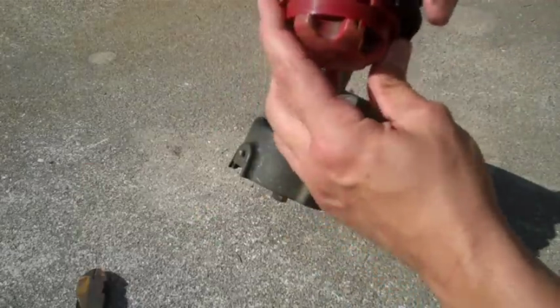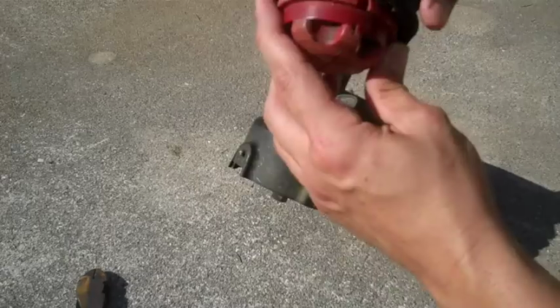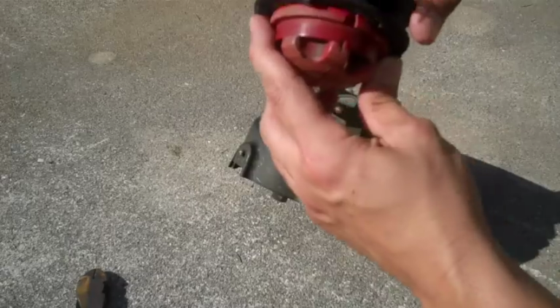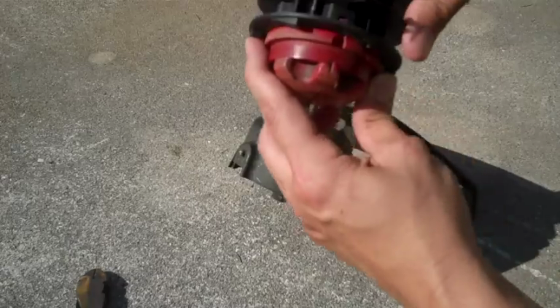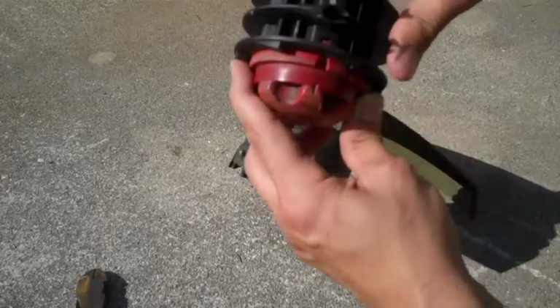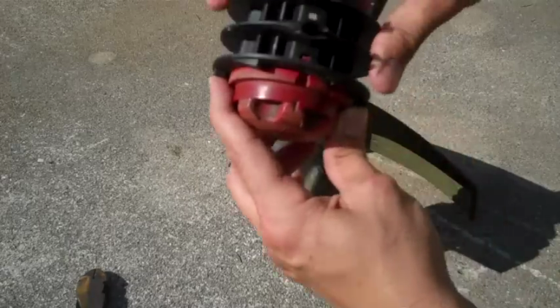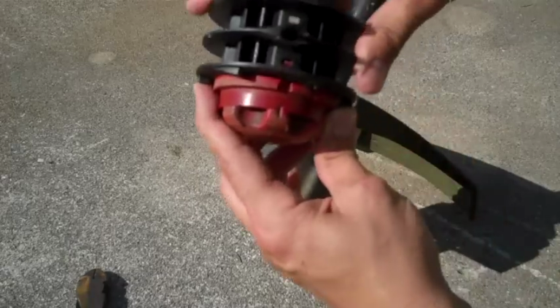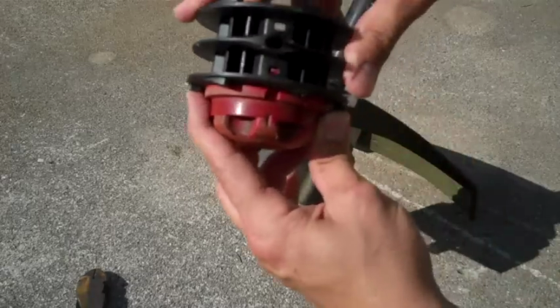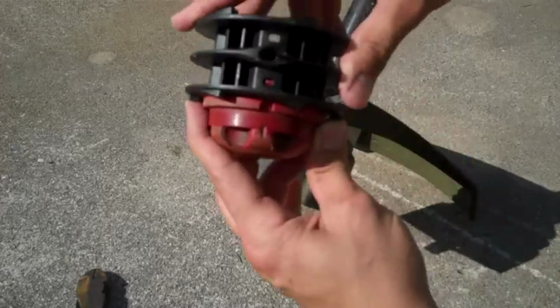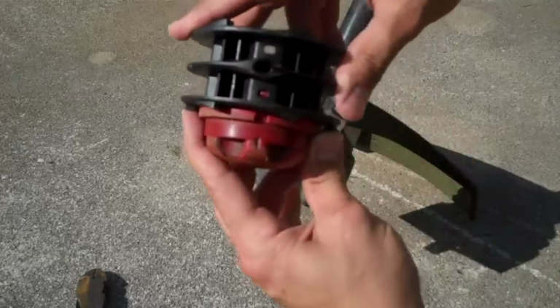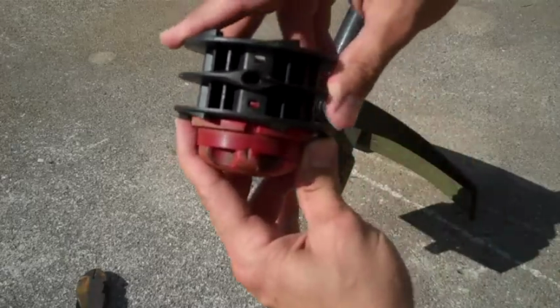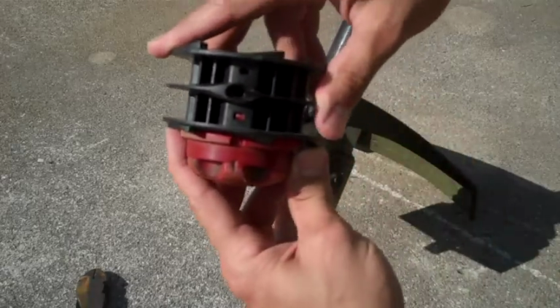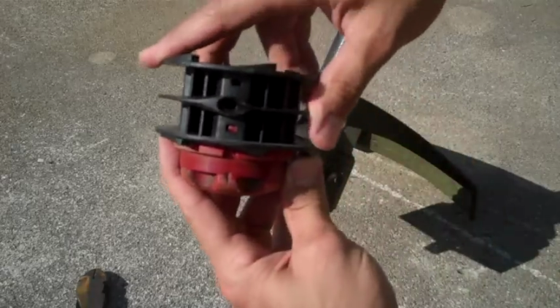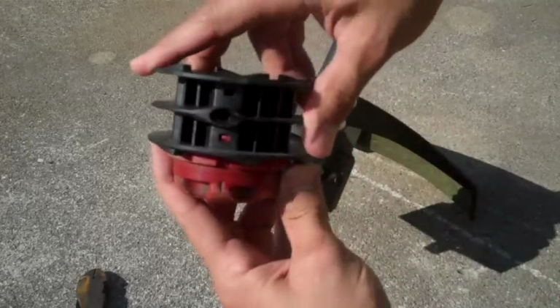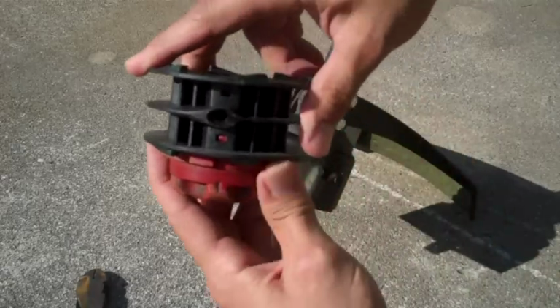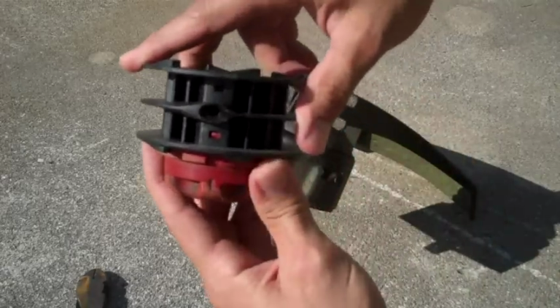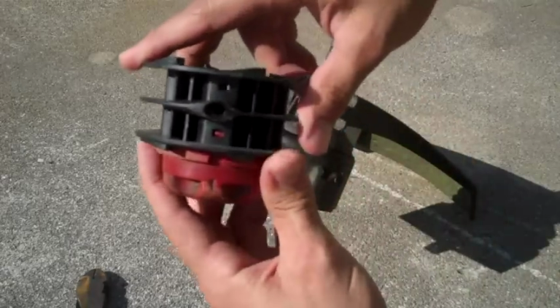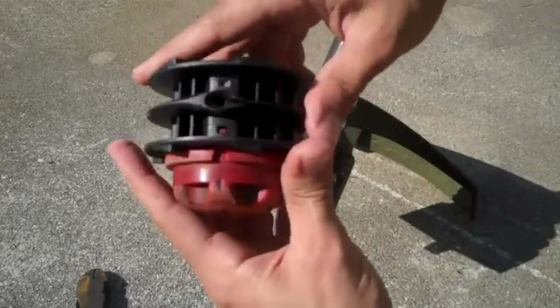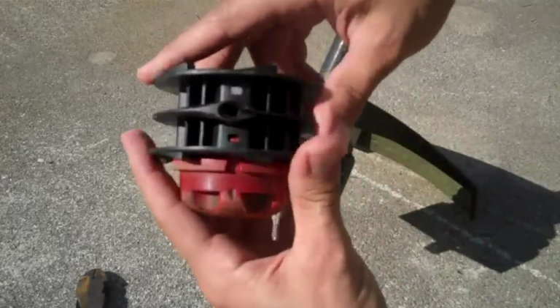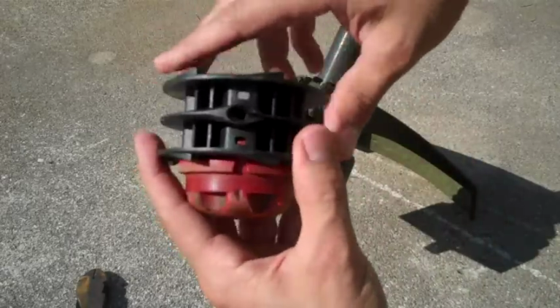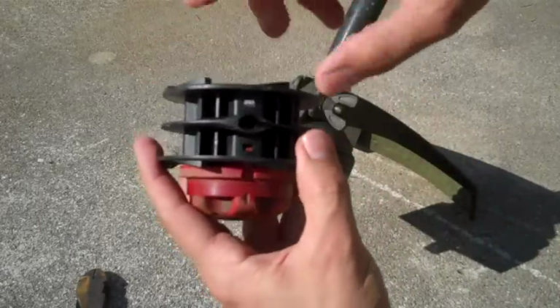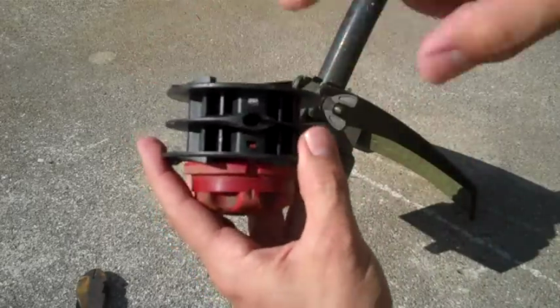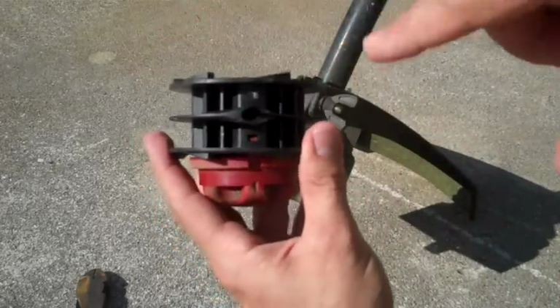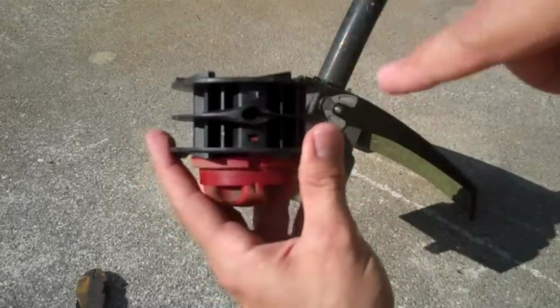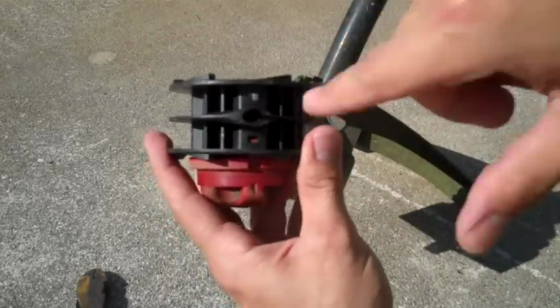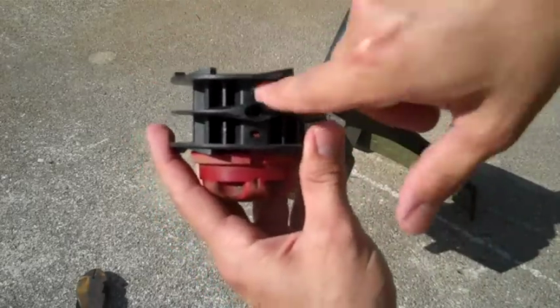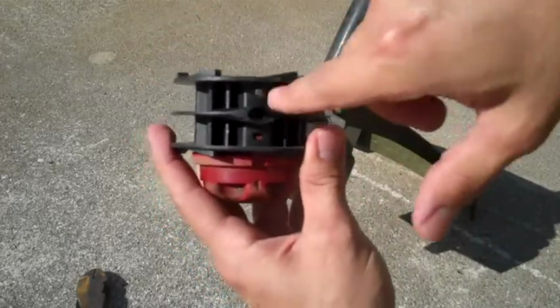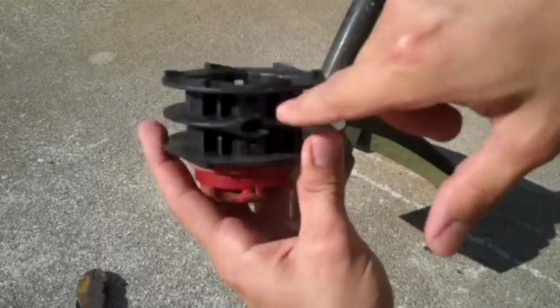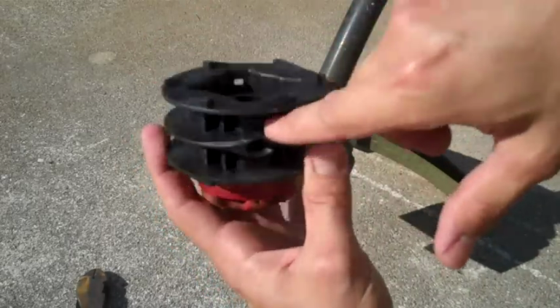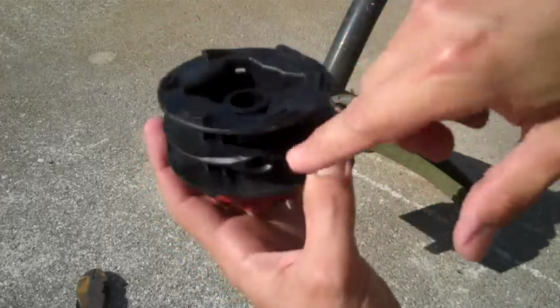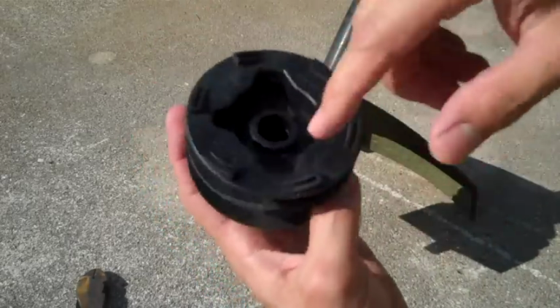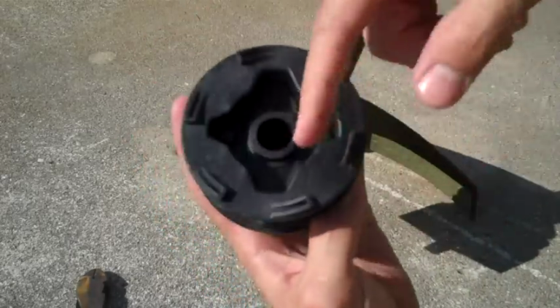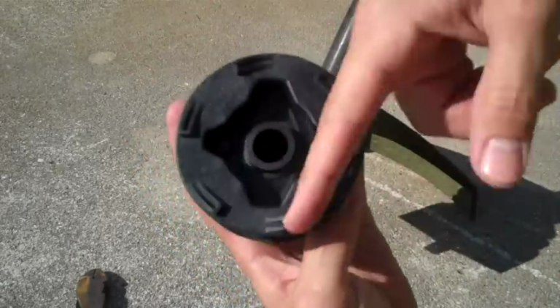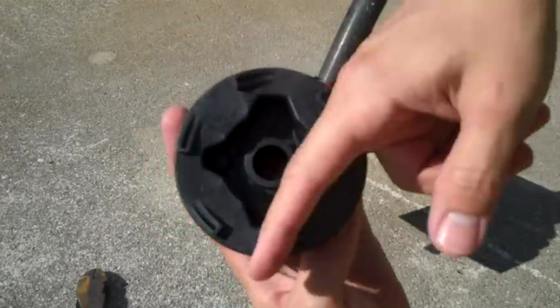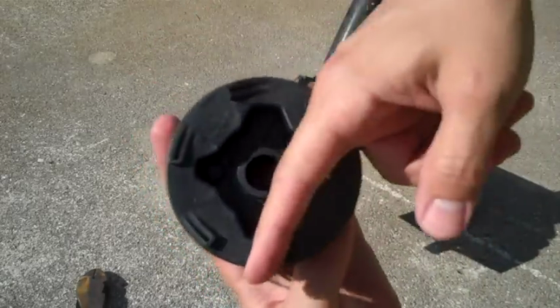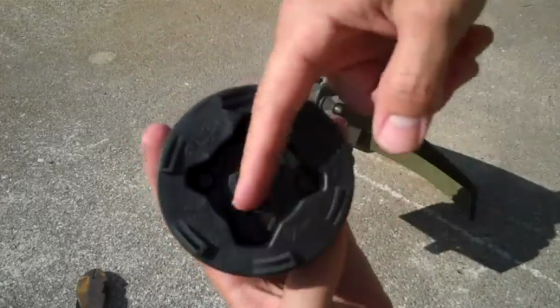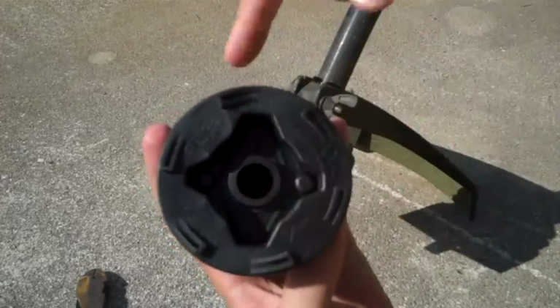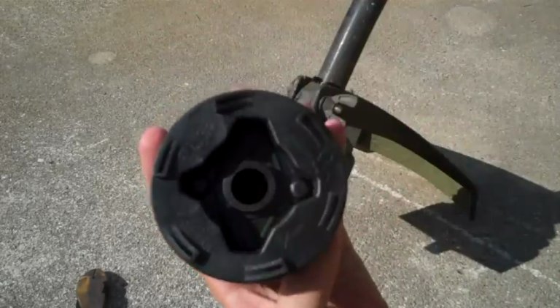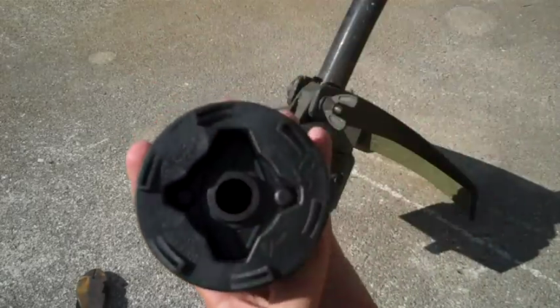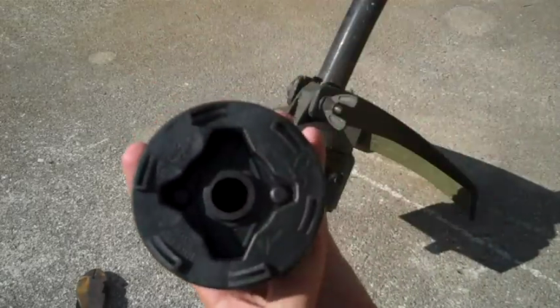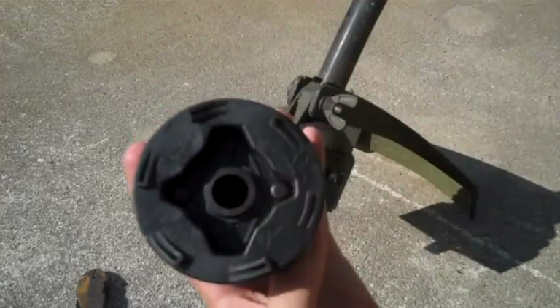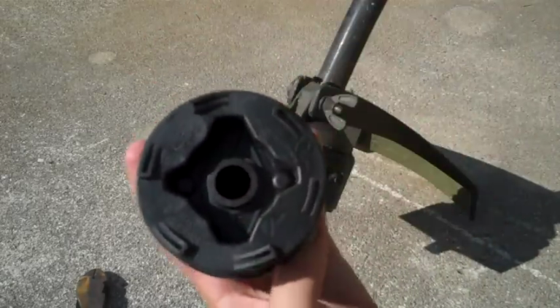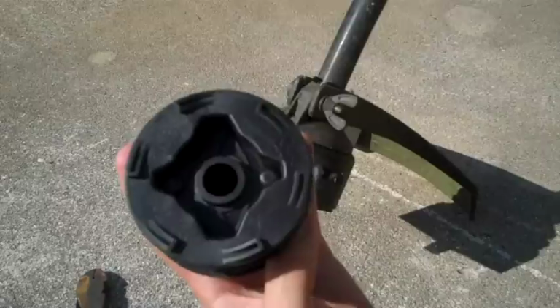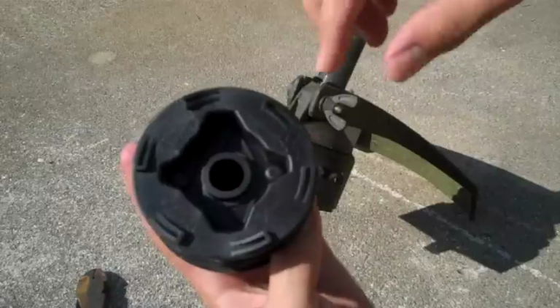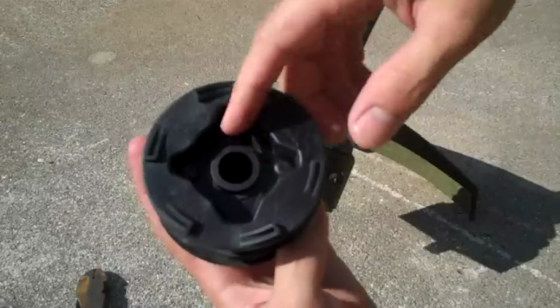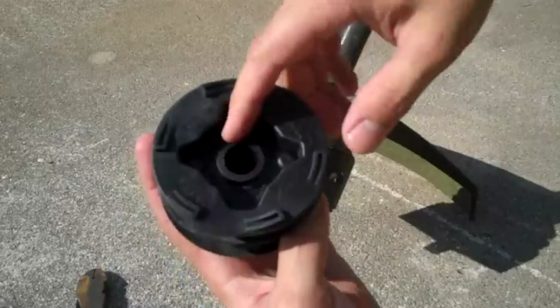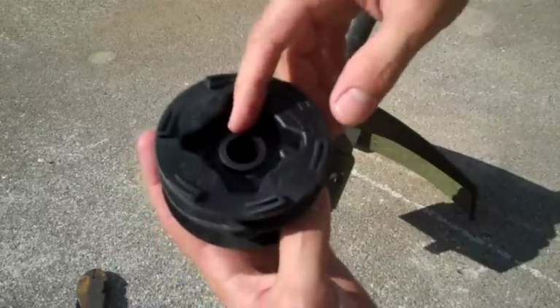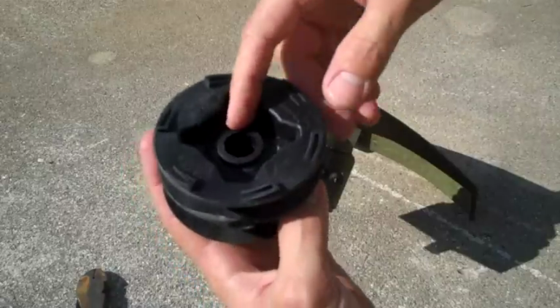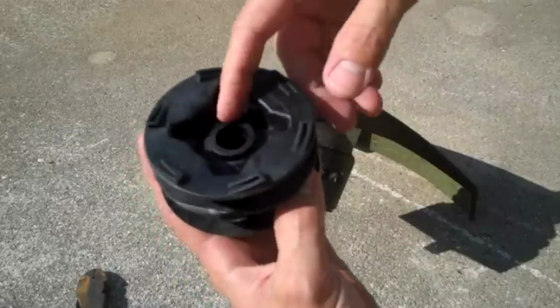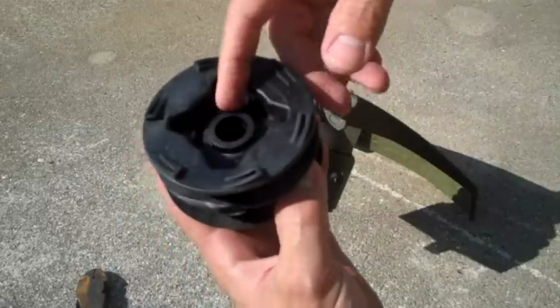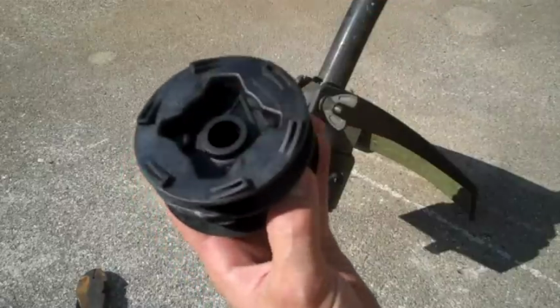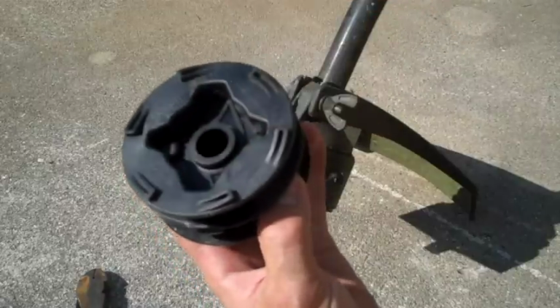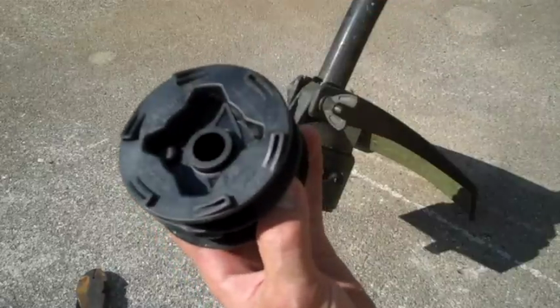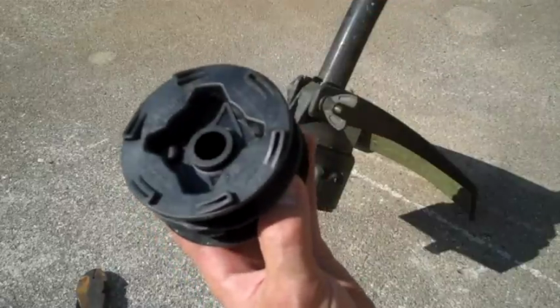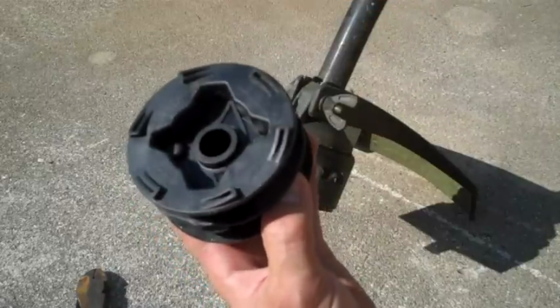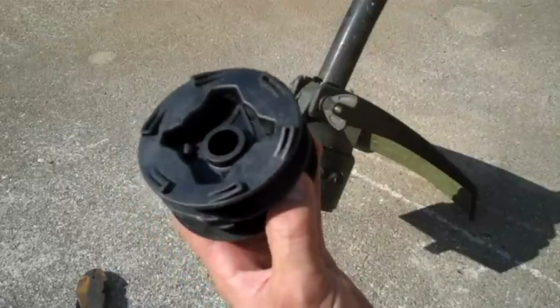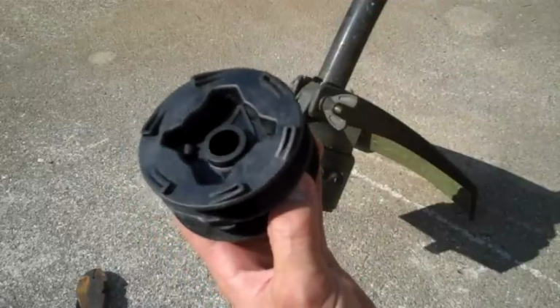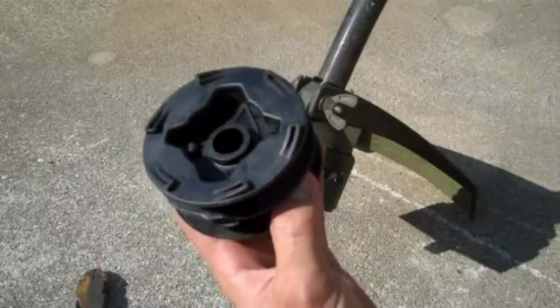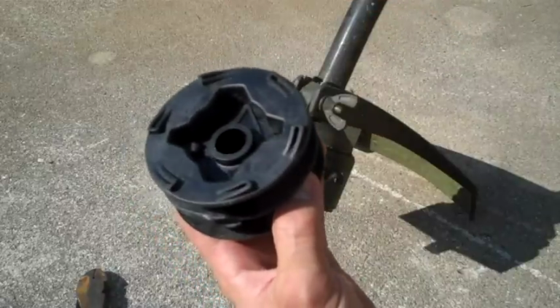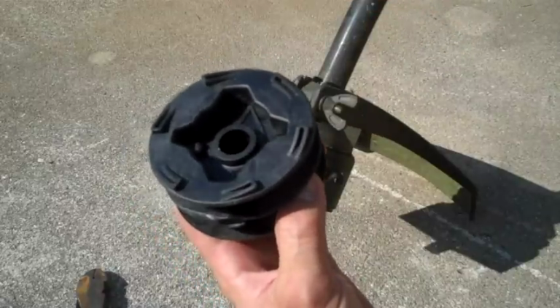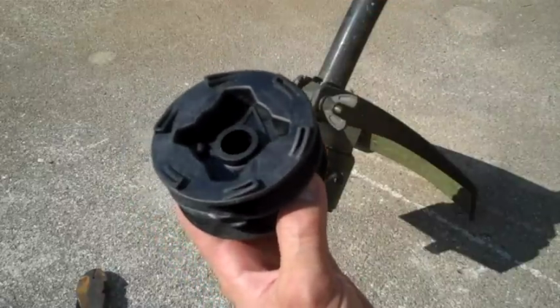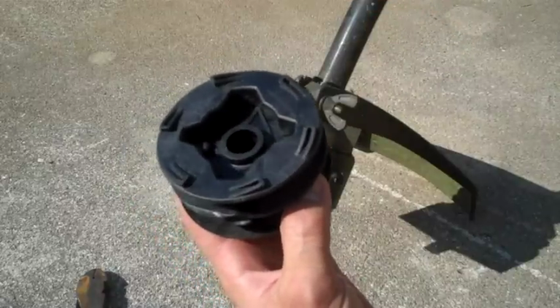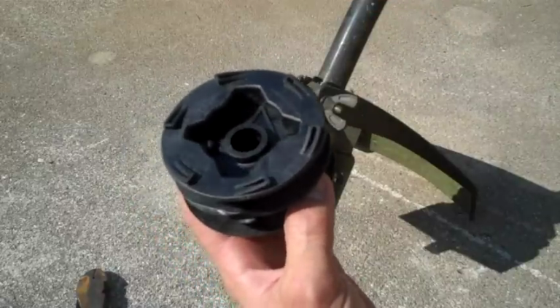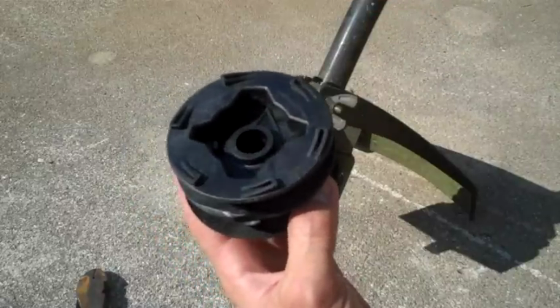Now the design of this spool is actually pretty cool. What happens is the string goes all the way through the center, so you don't have to worry about it pulling out or anything like that.